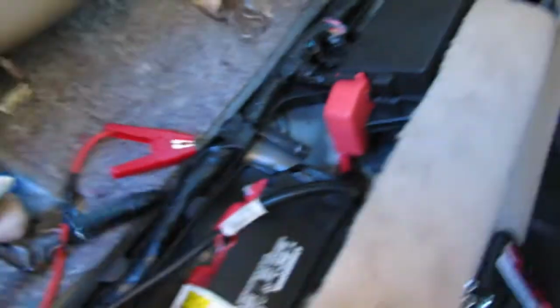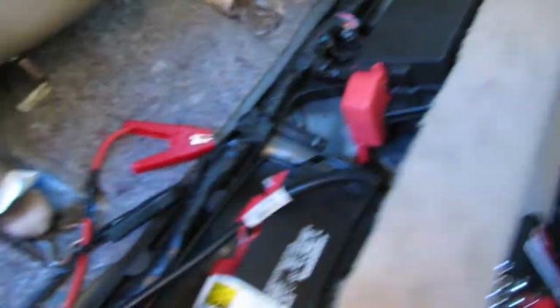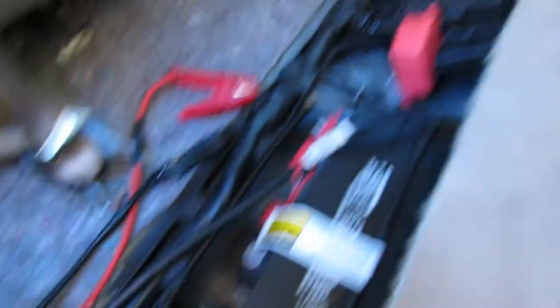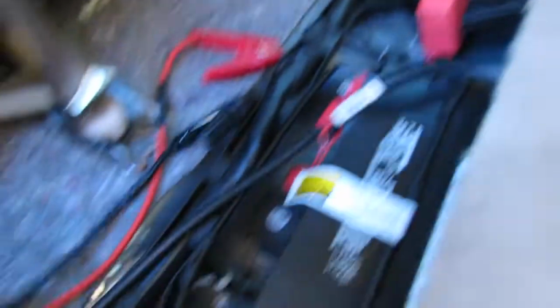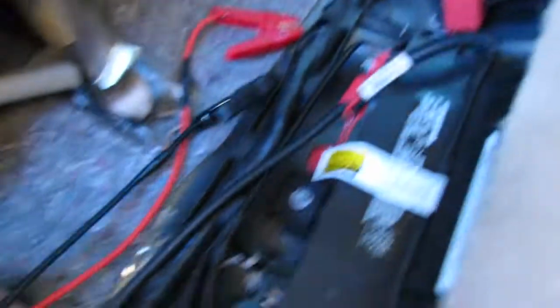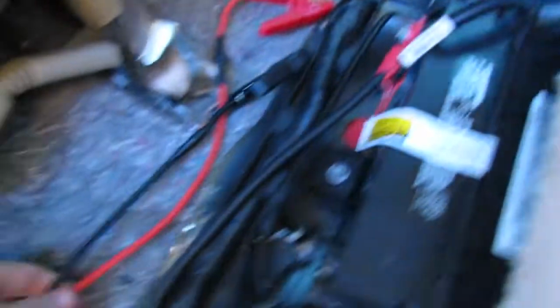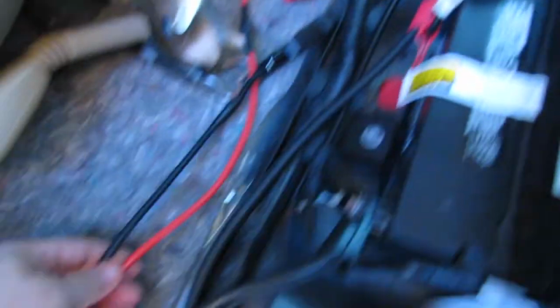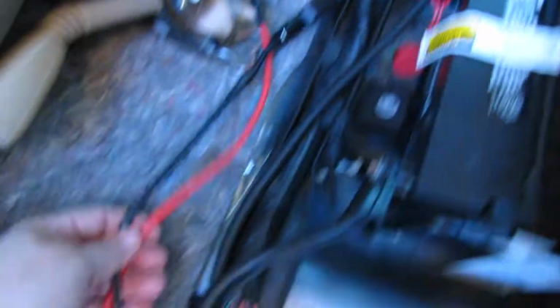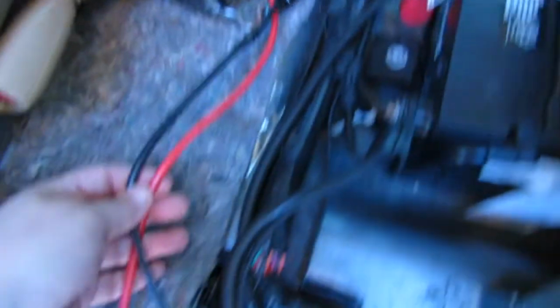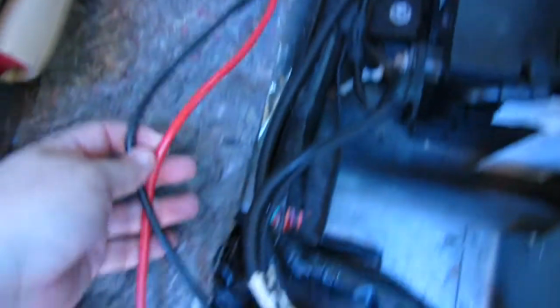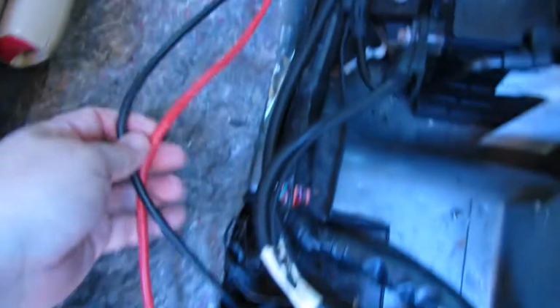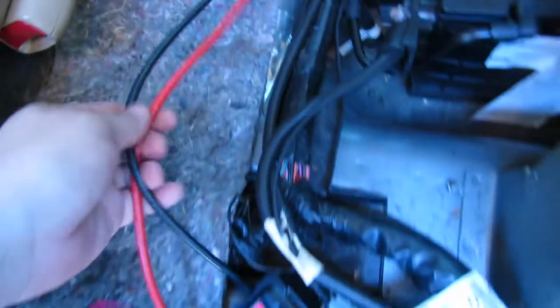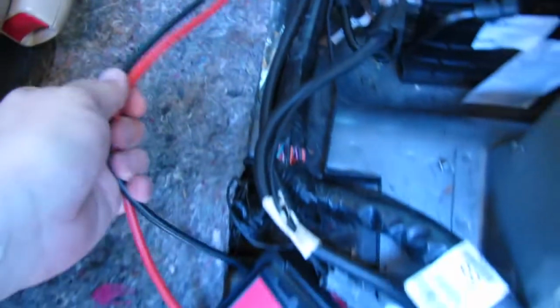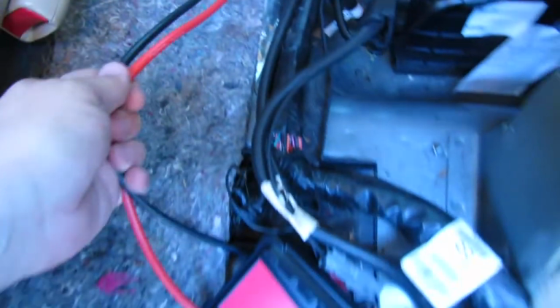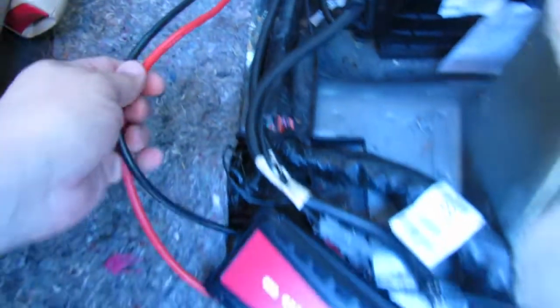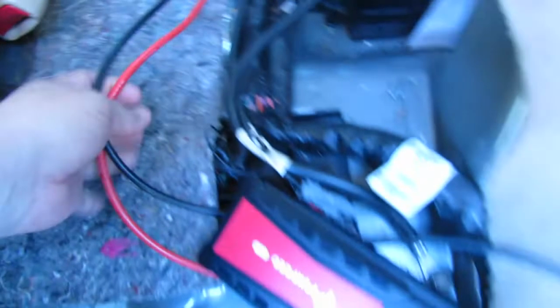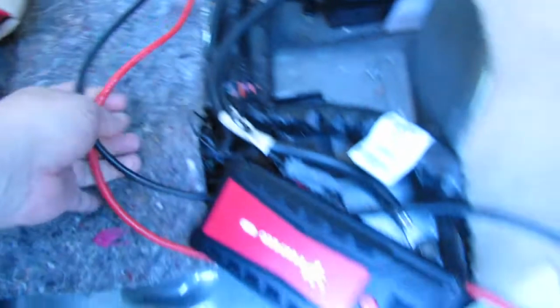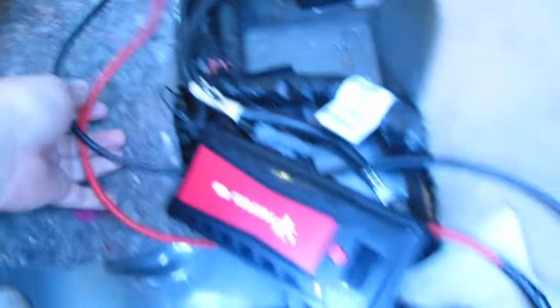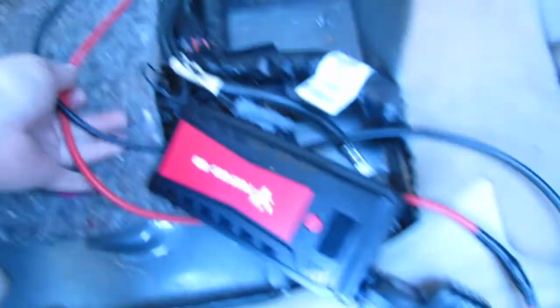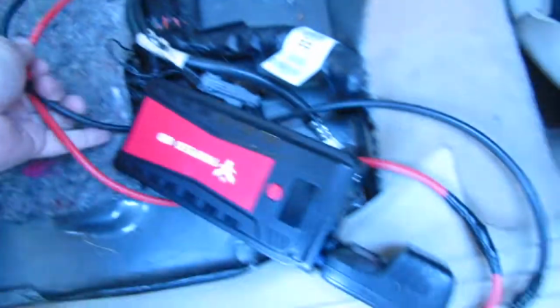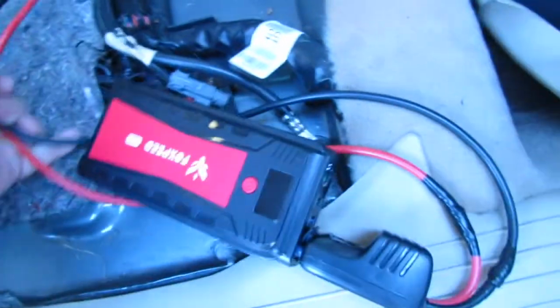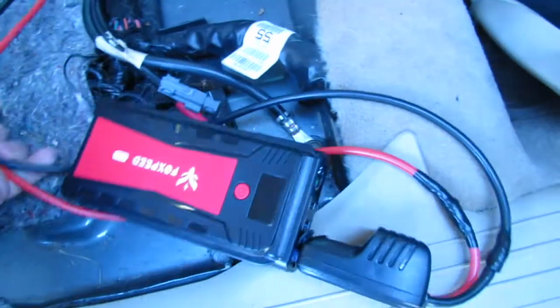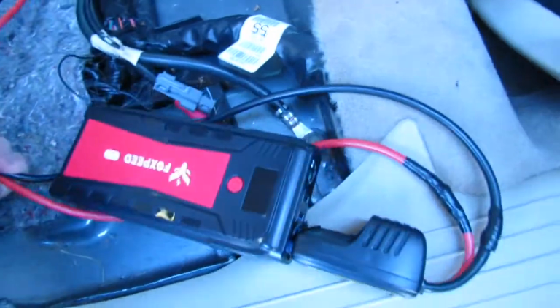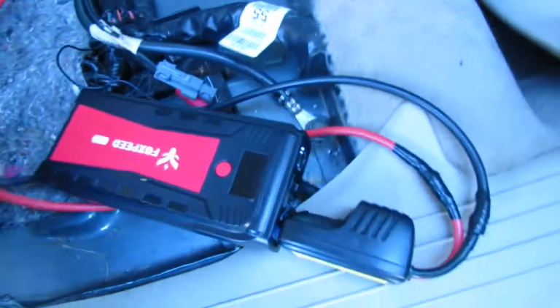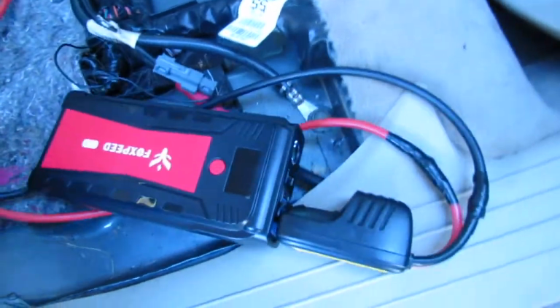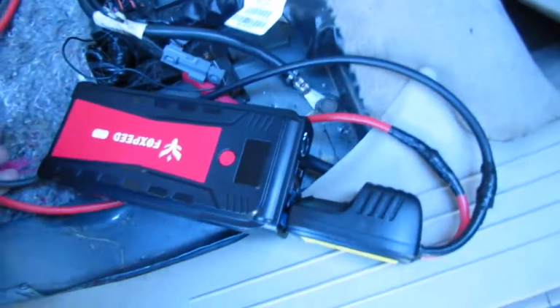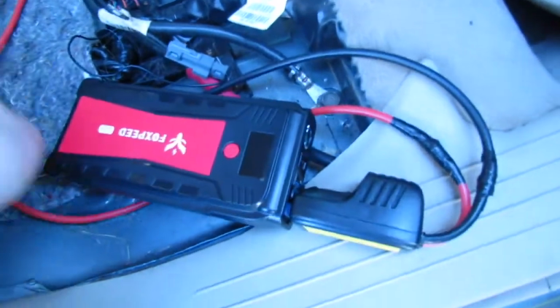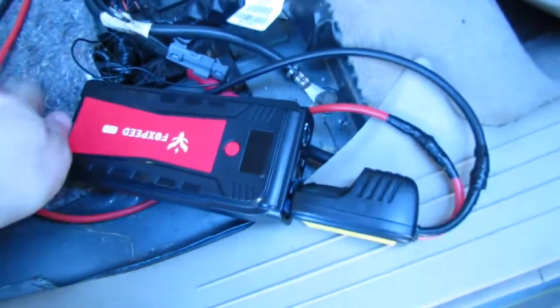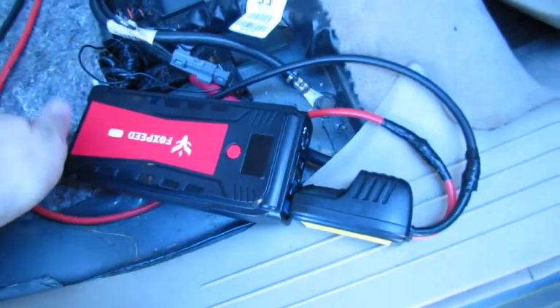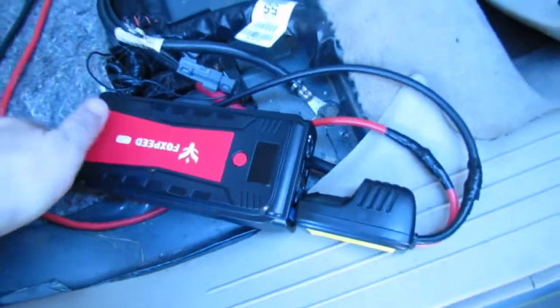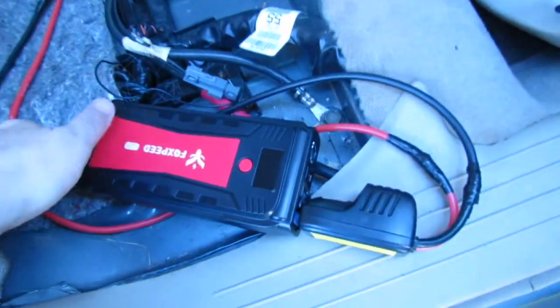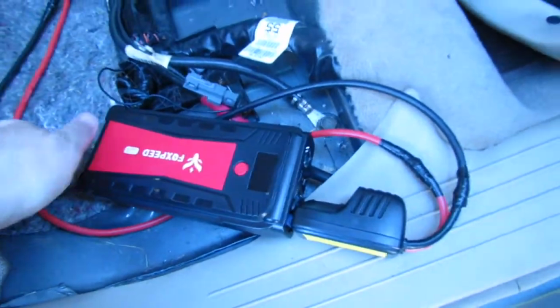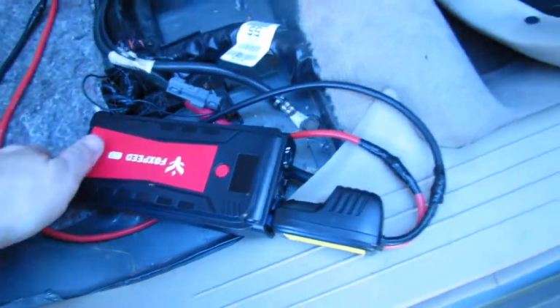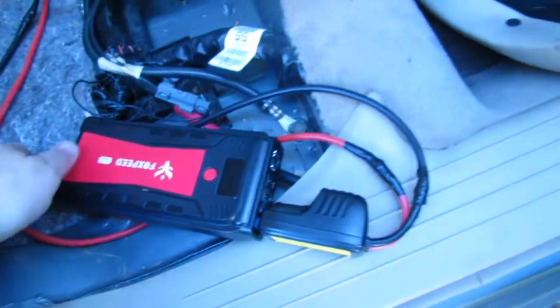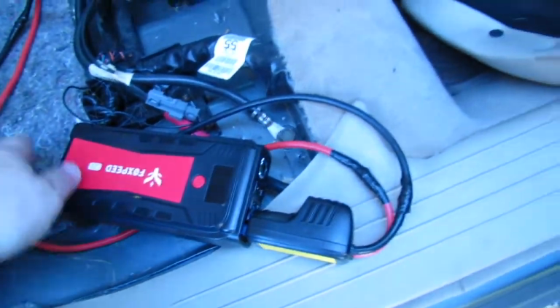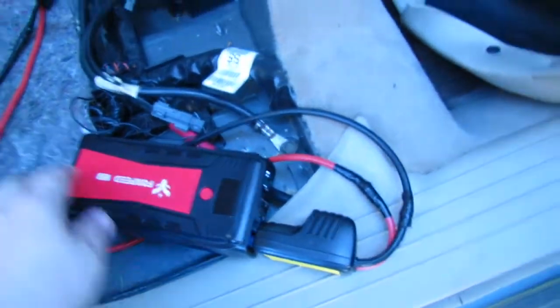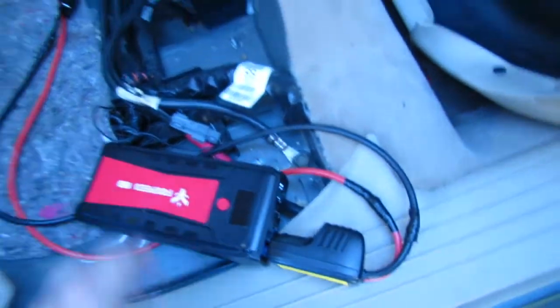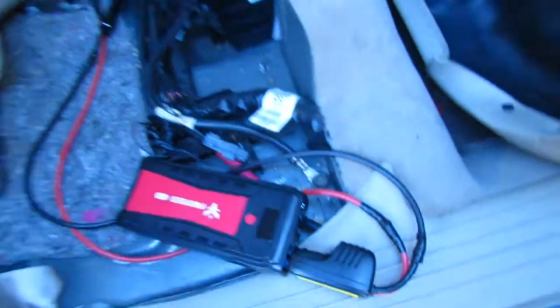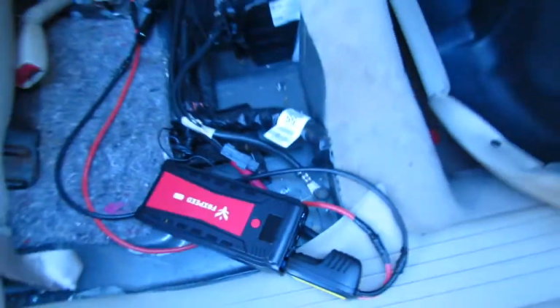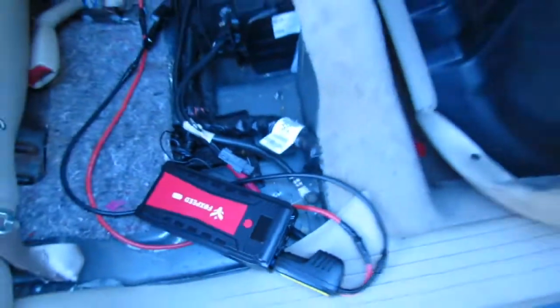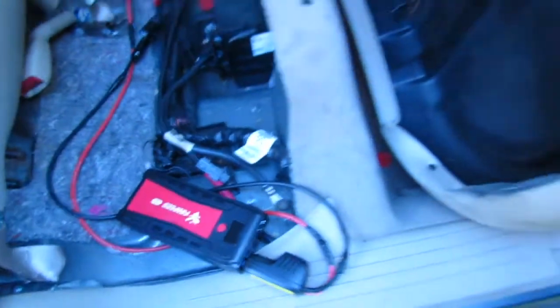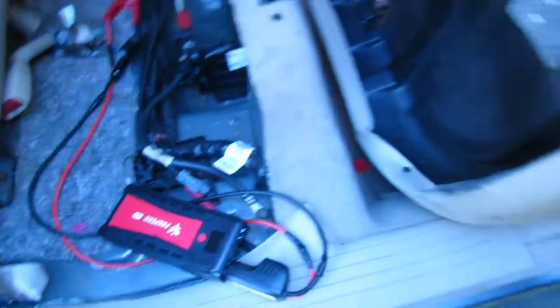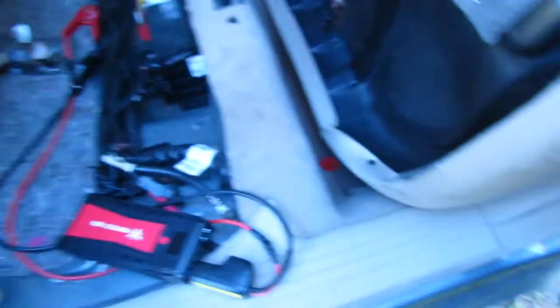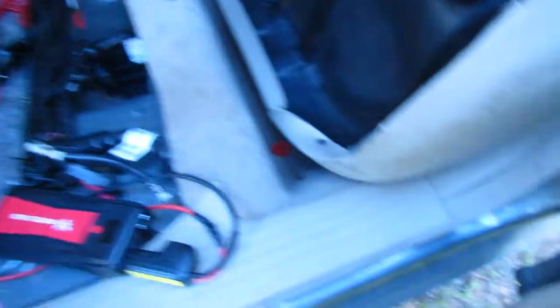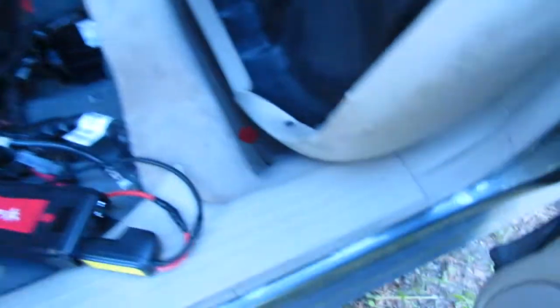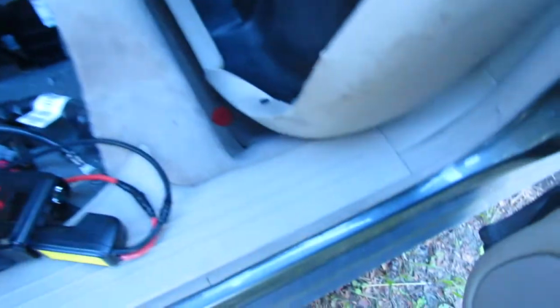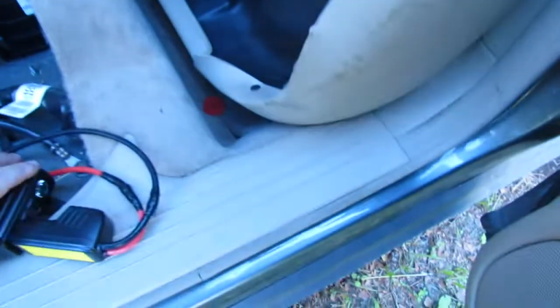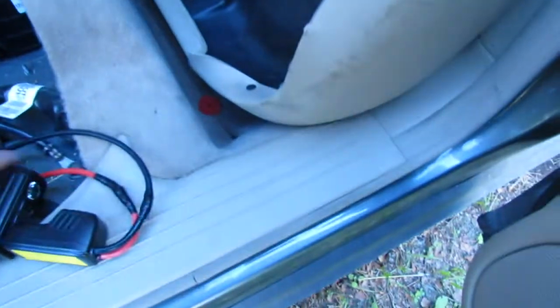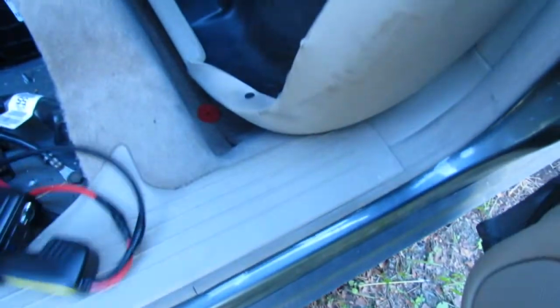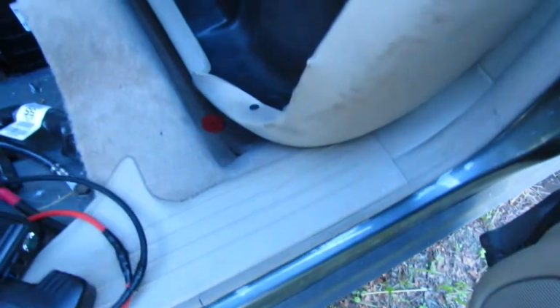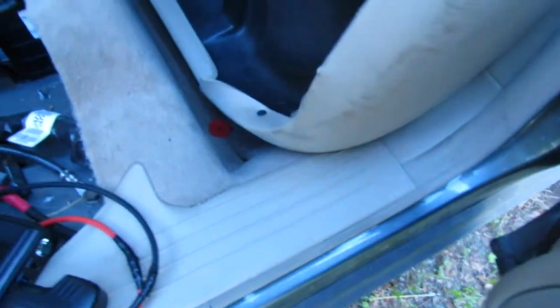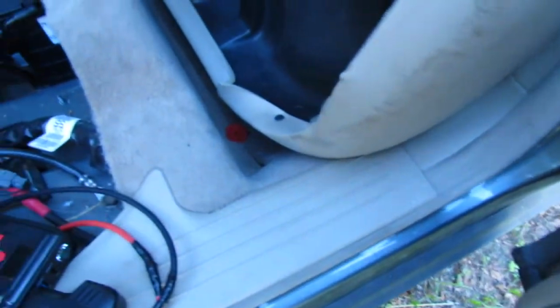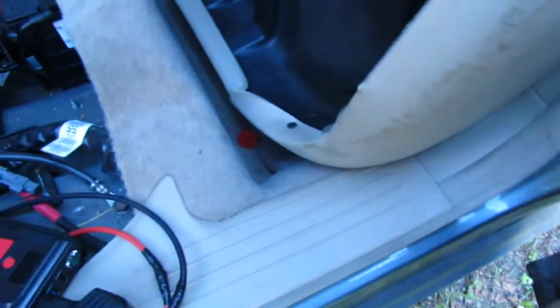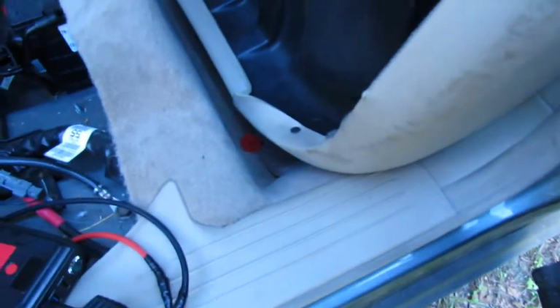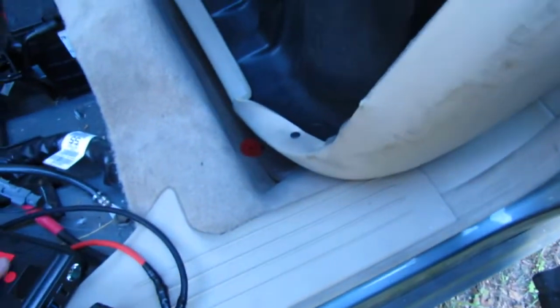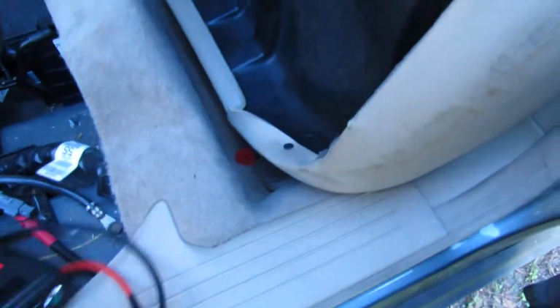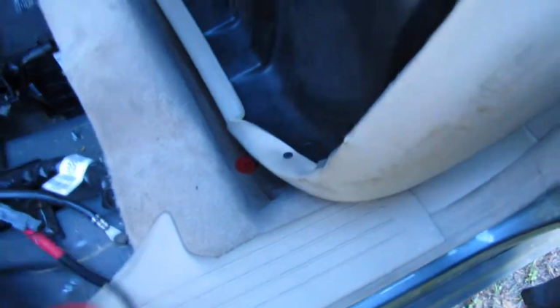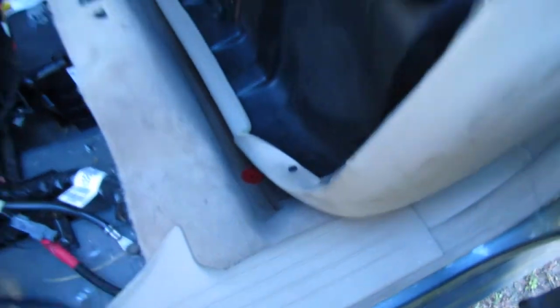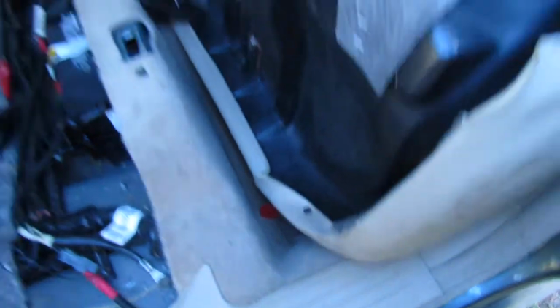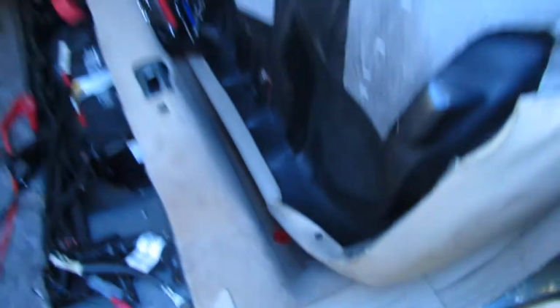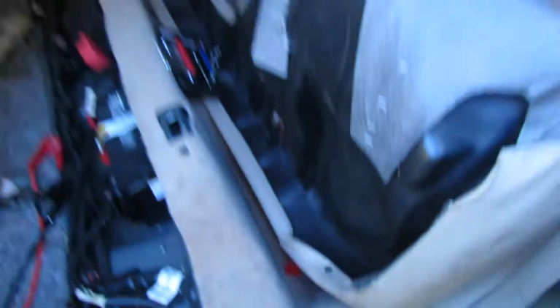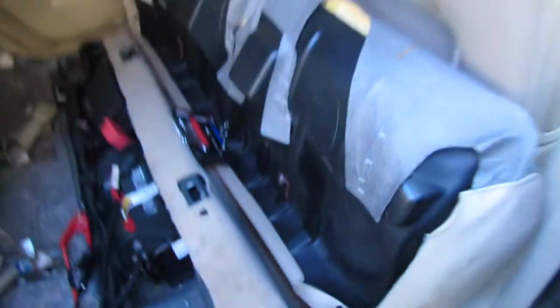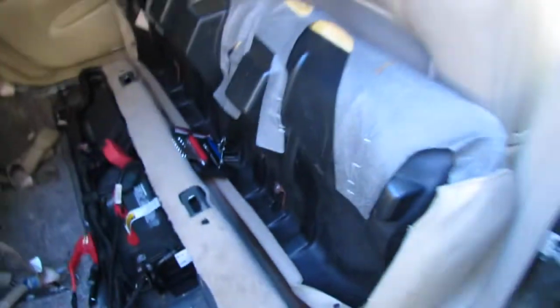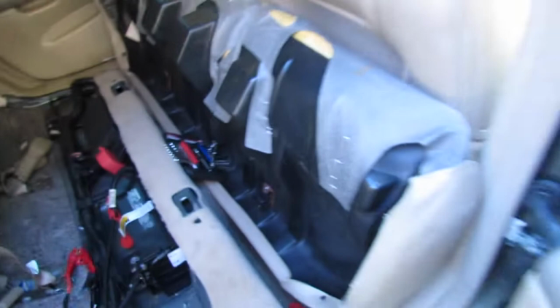The wires are warm — not even hot. They're warm. So yeah, that should tell you something.